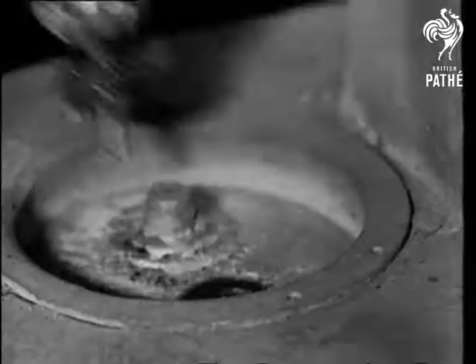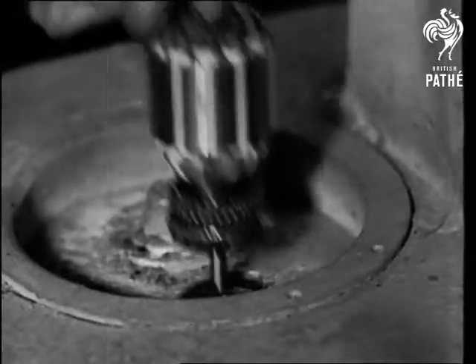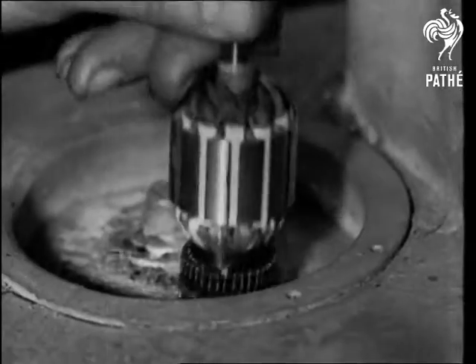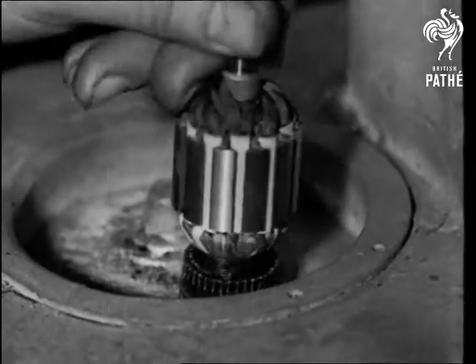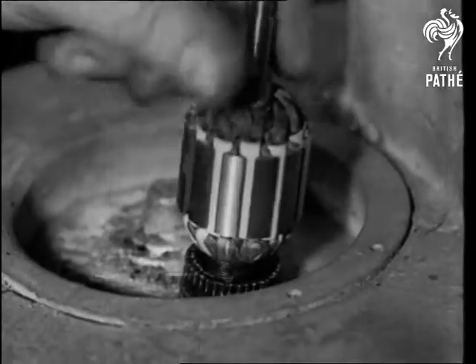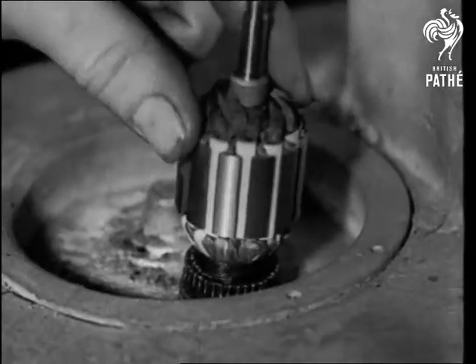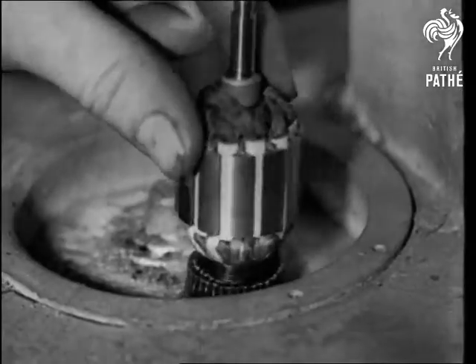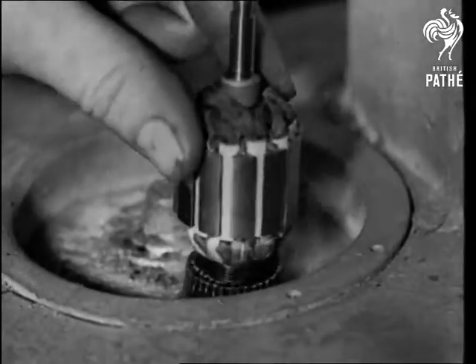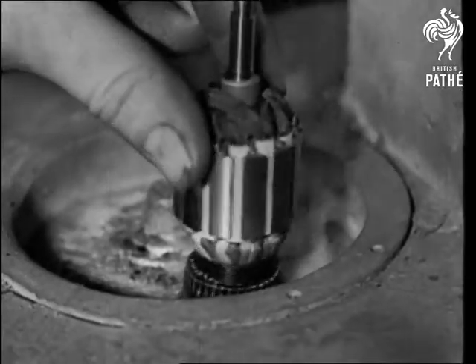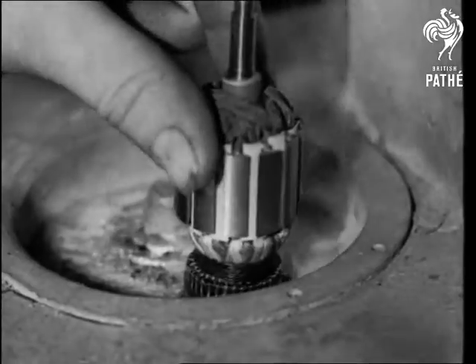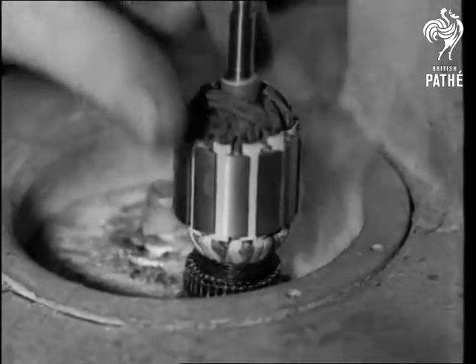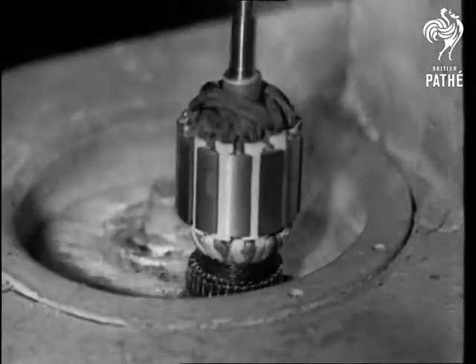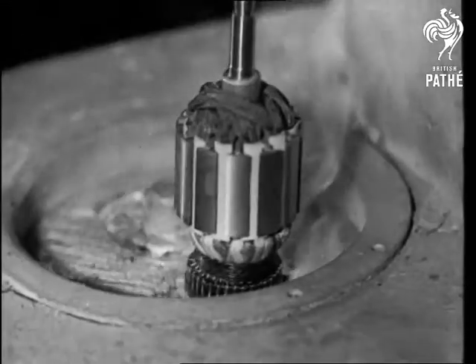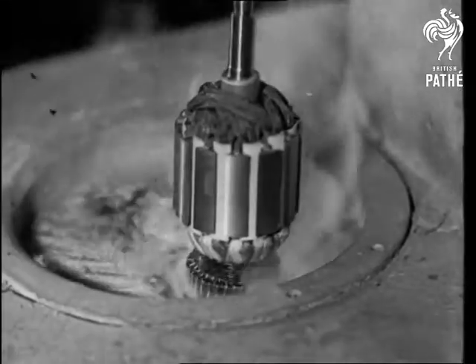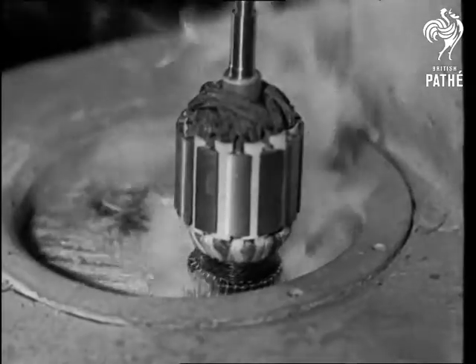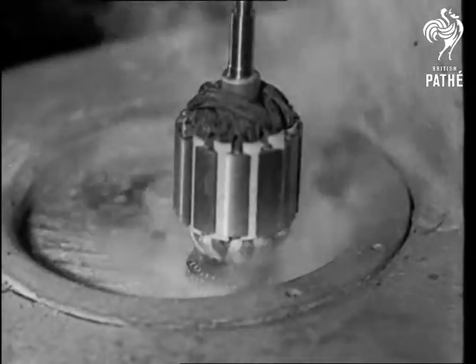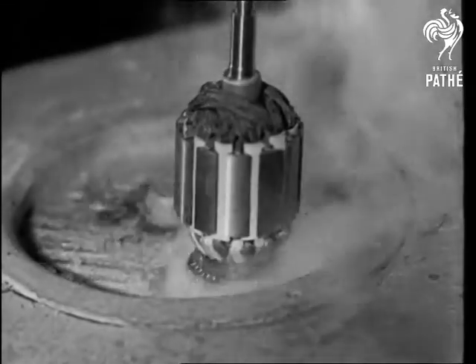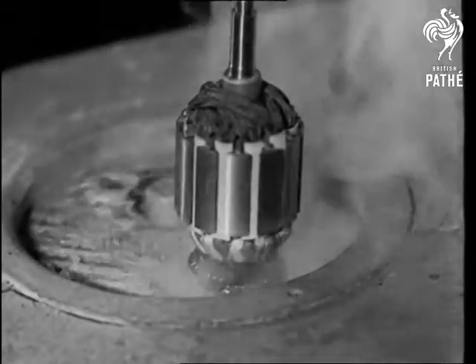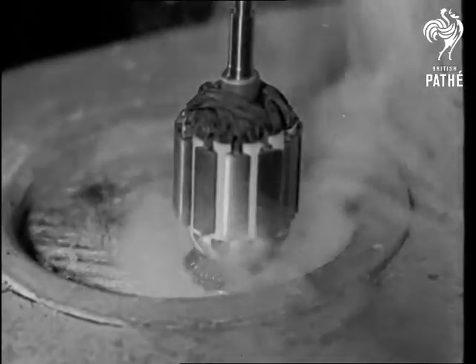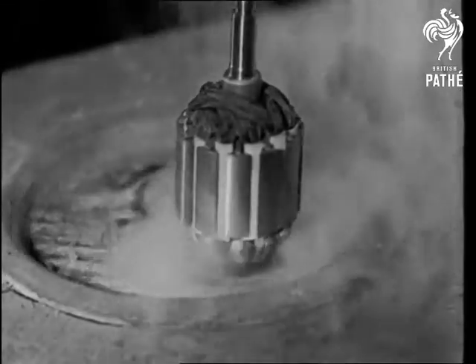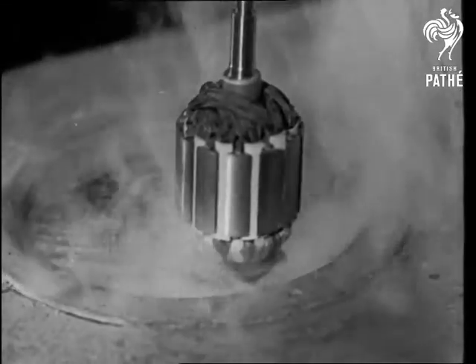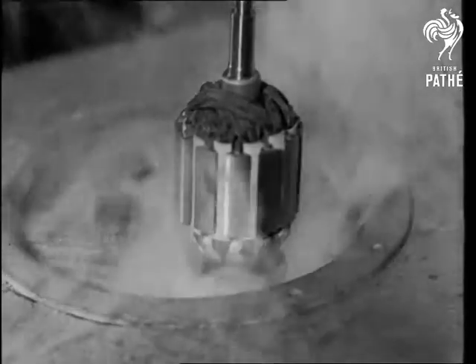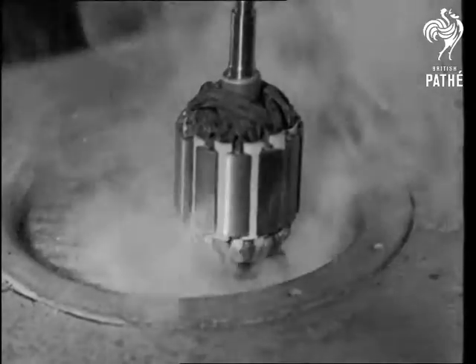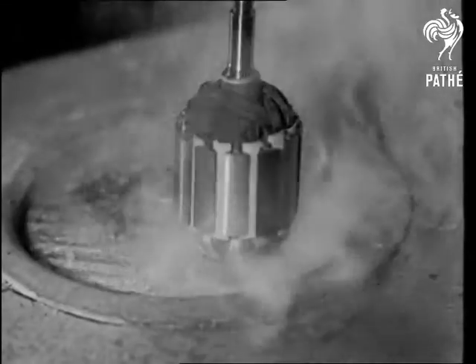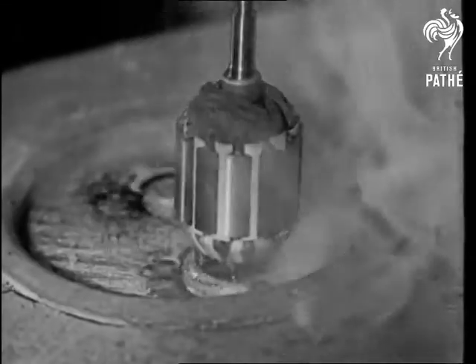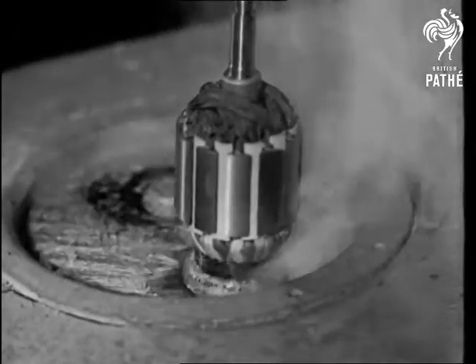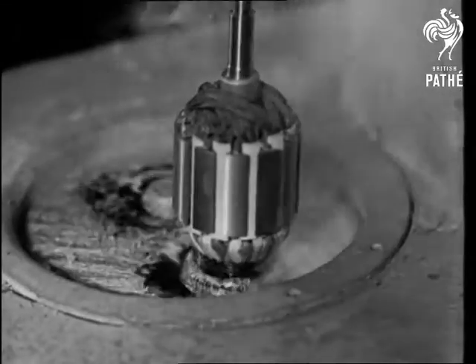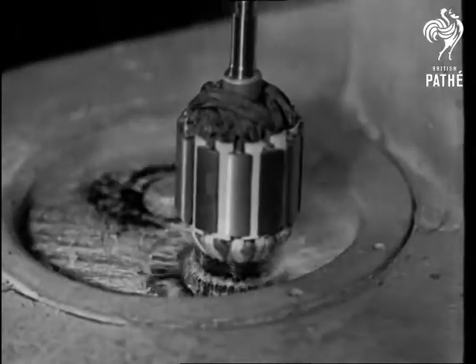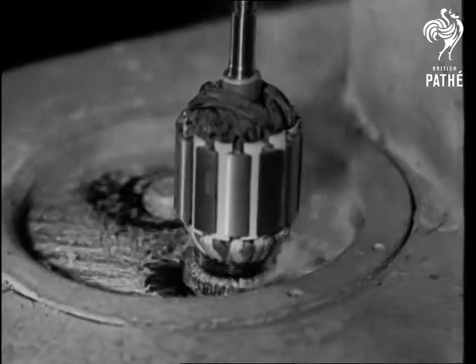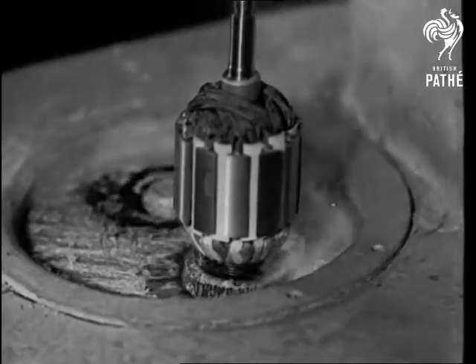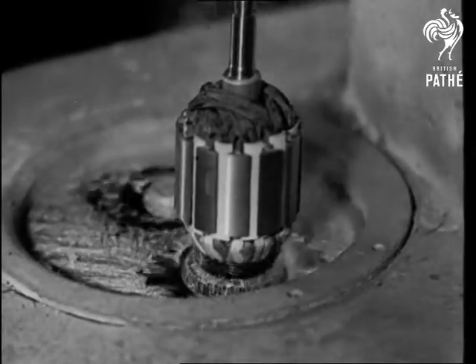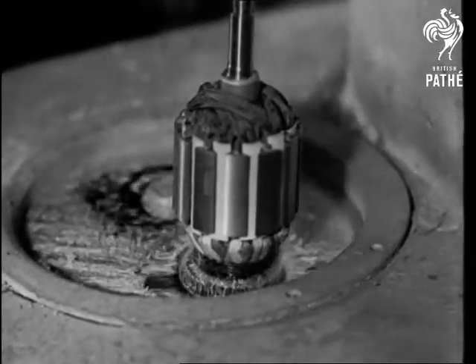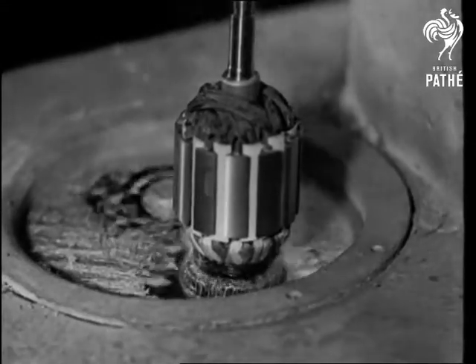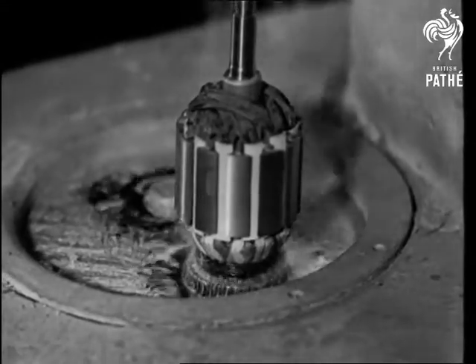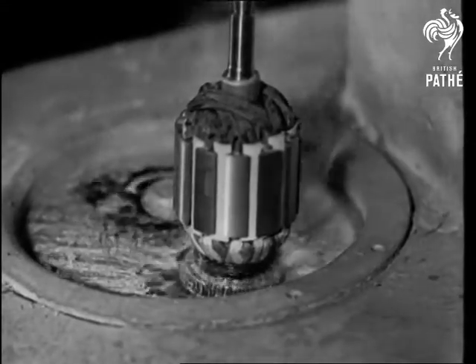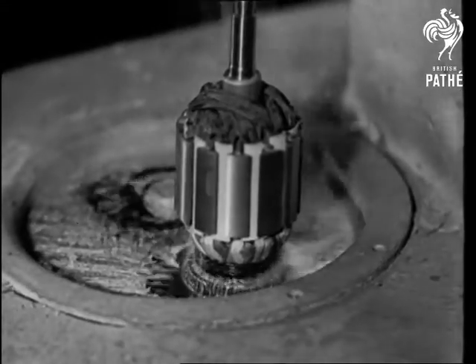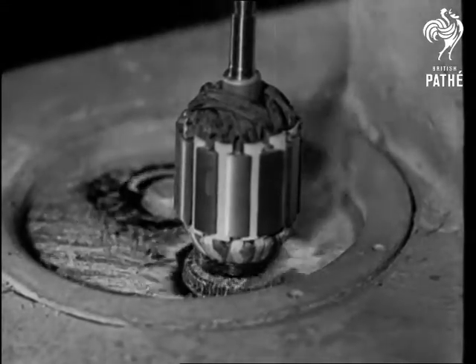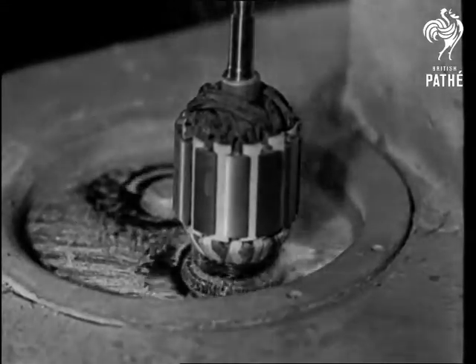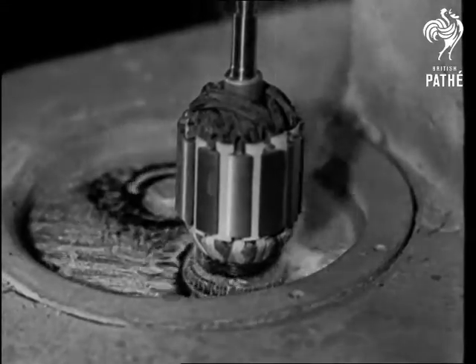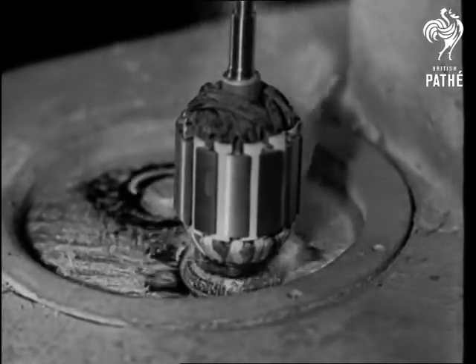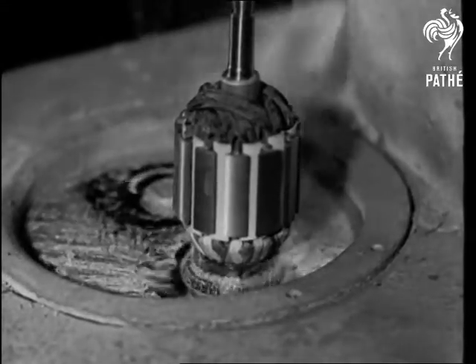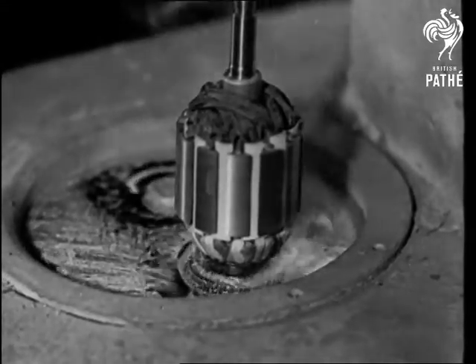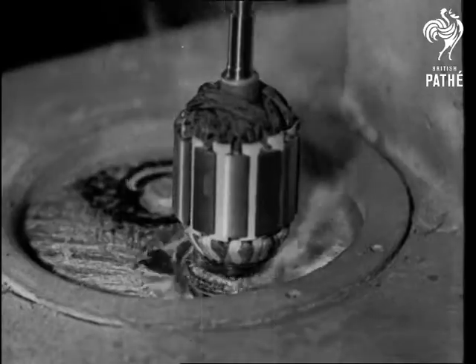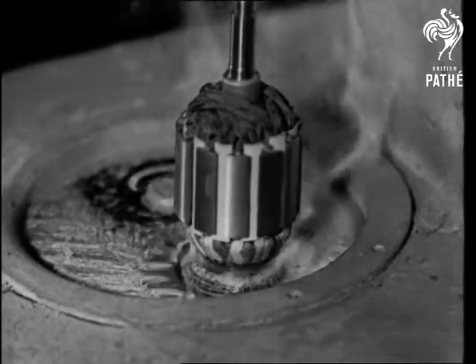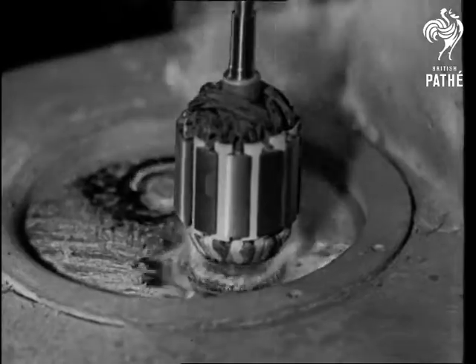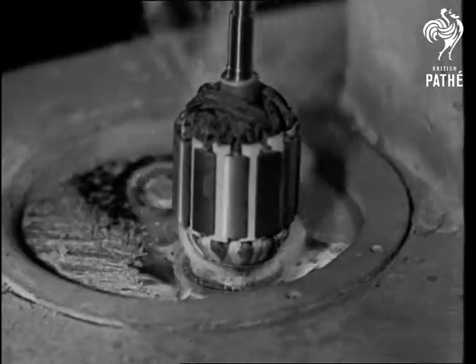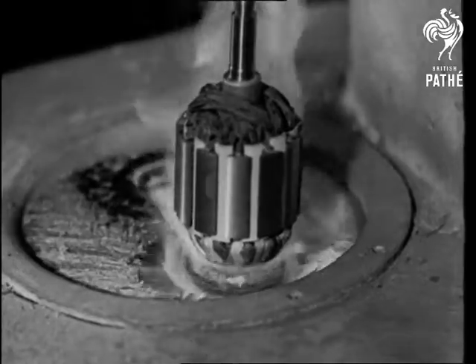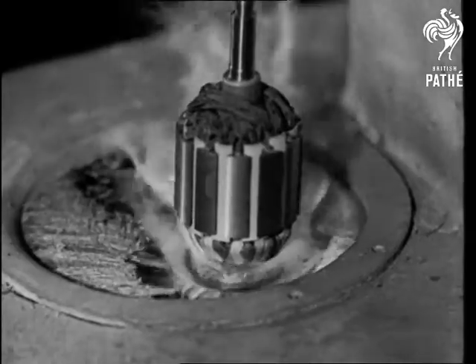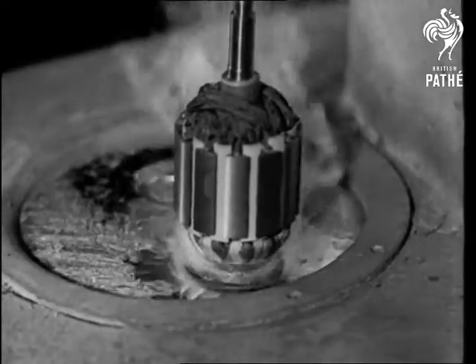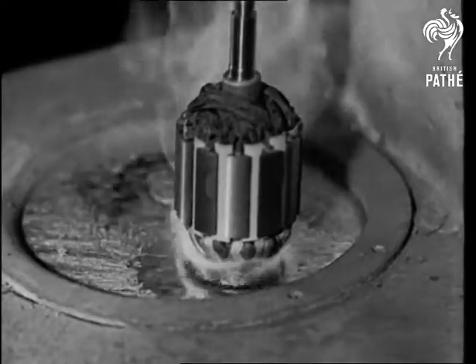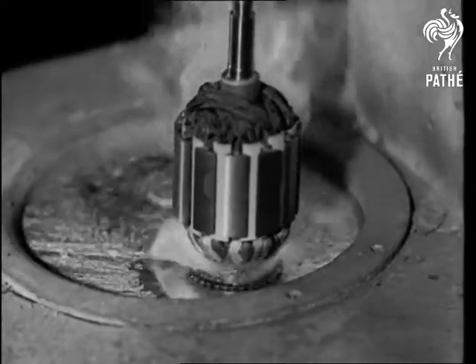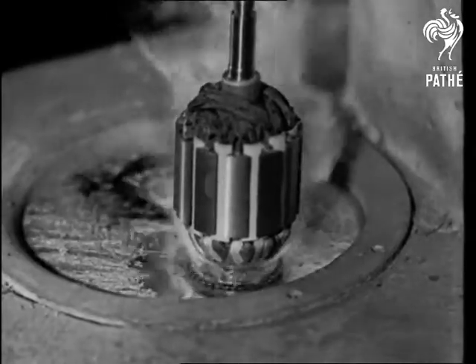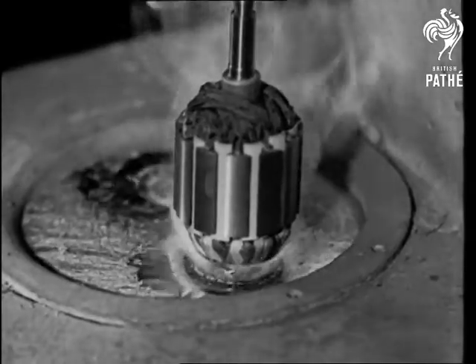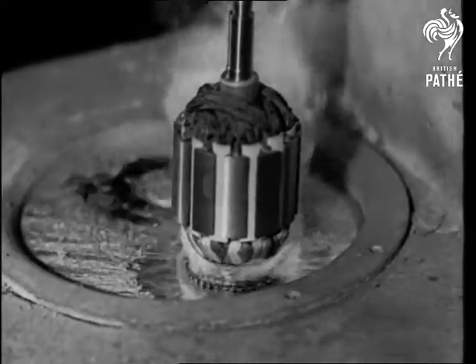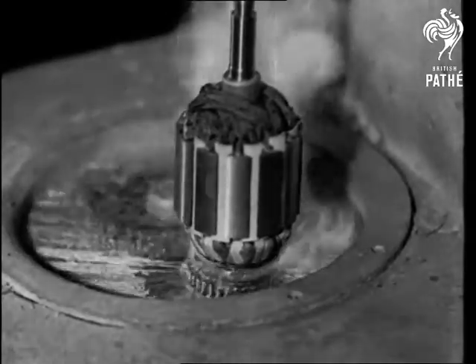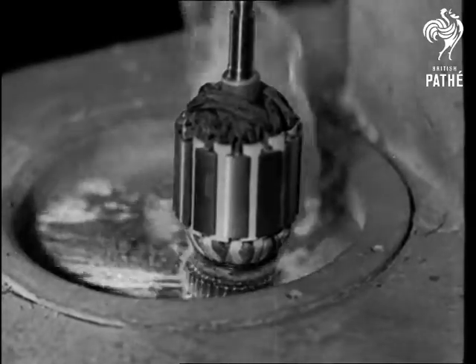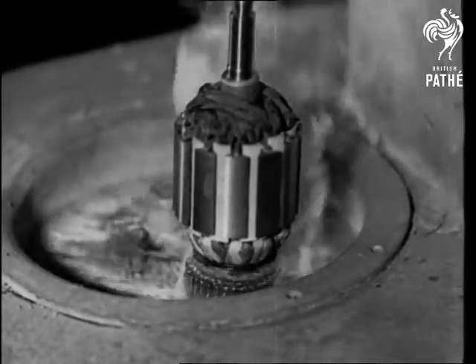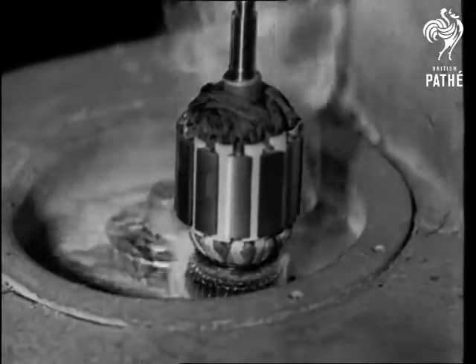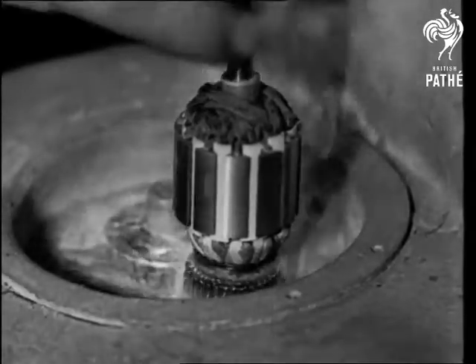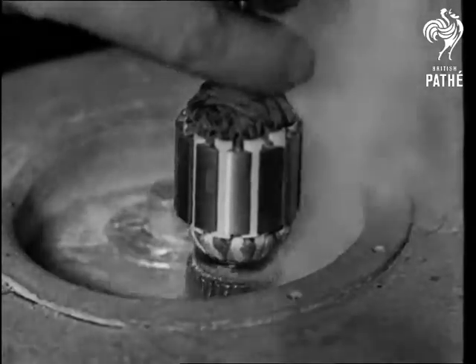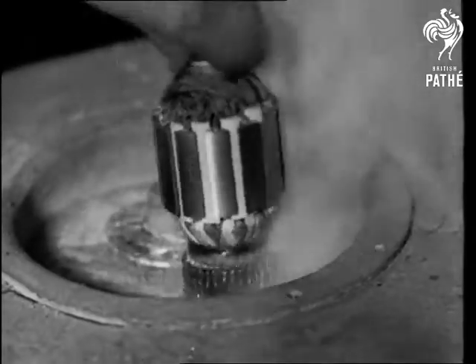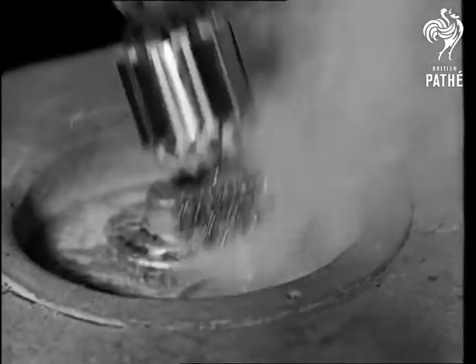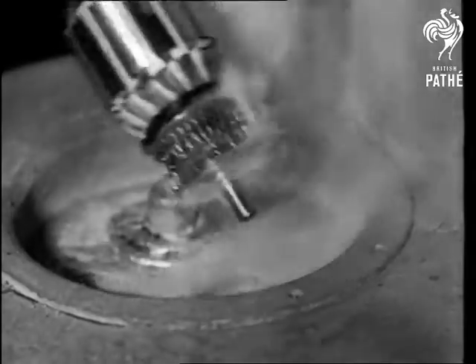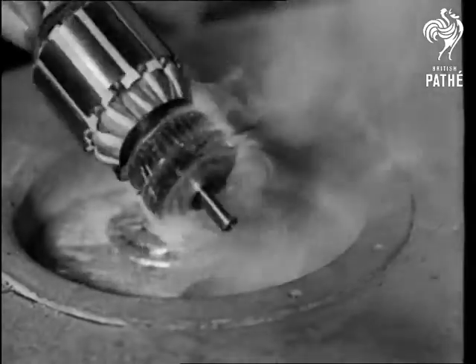Soldering the leads to the armature, which we are now watching, took a lot of thinking out, for the solder only runs exactly where it's required.